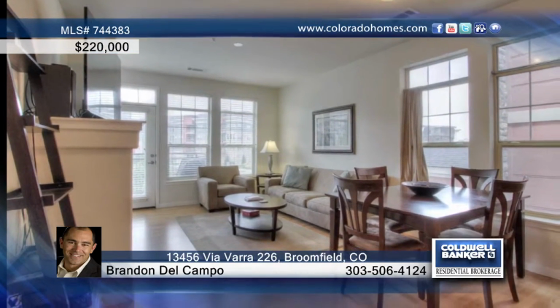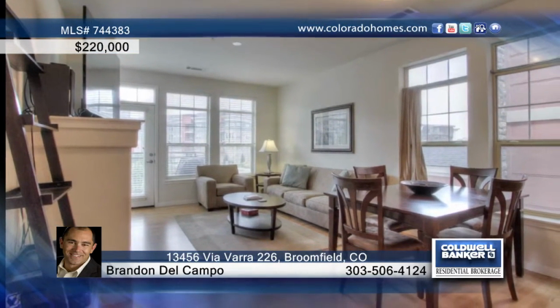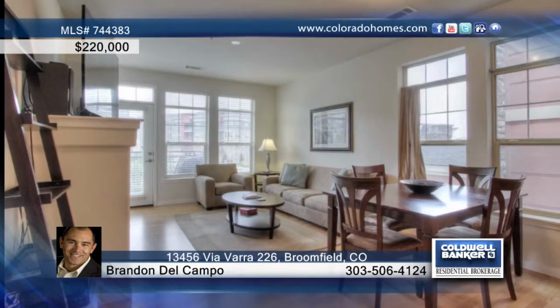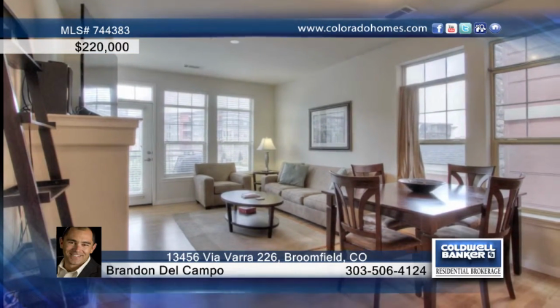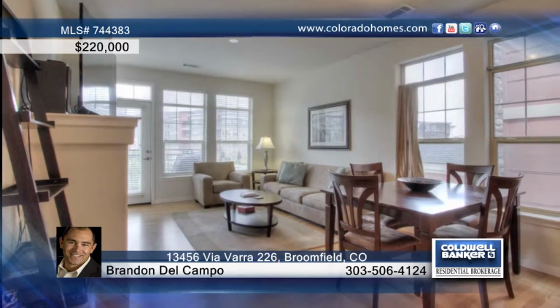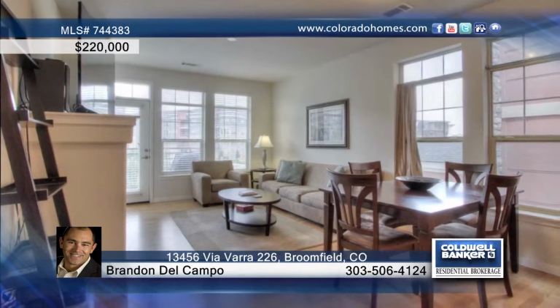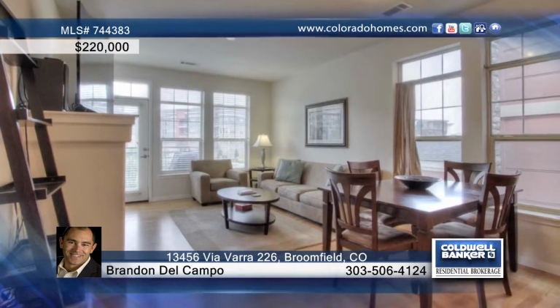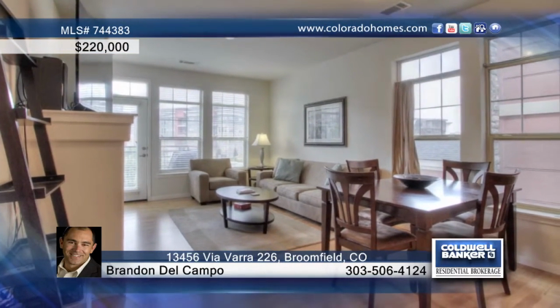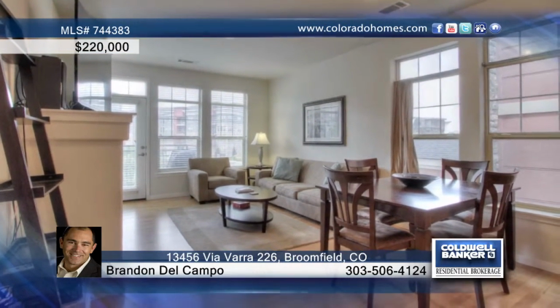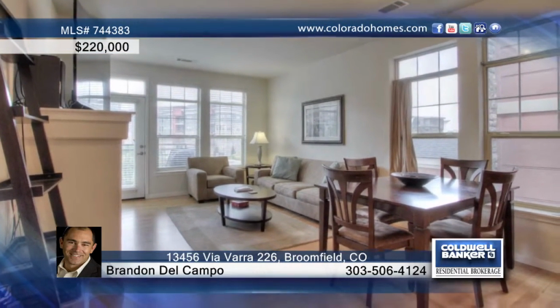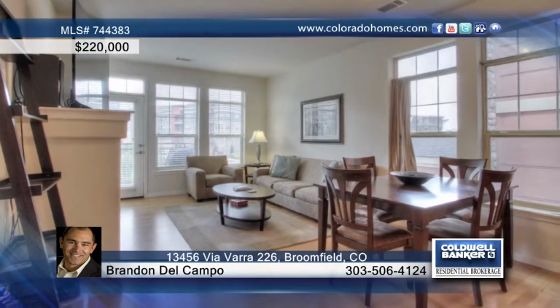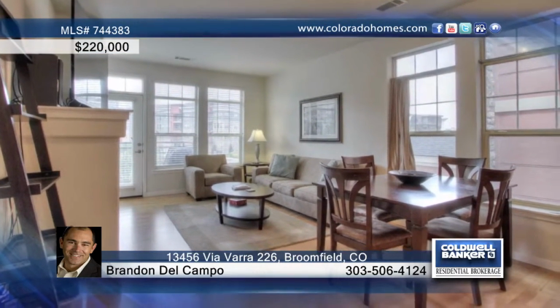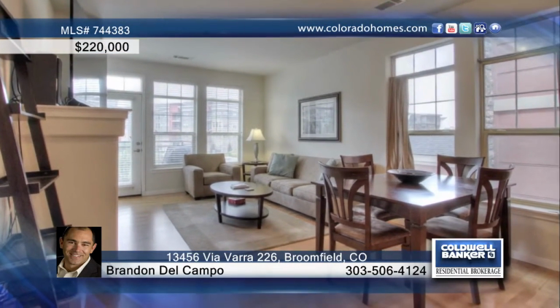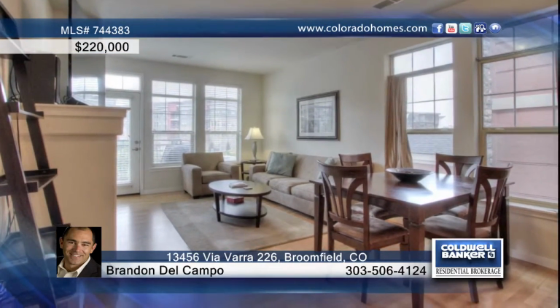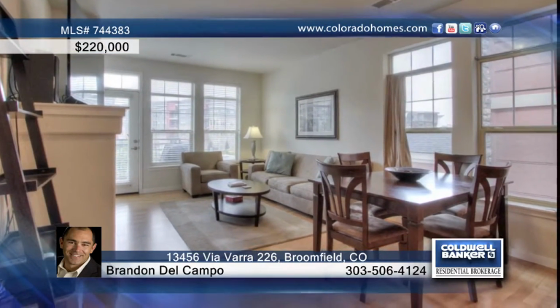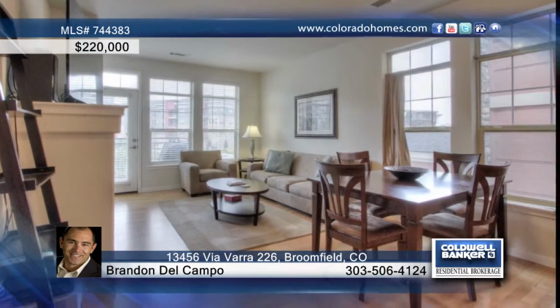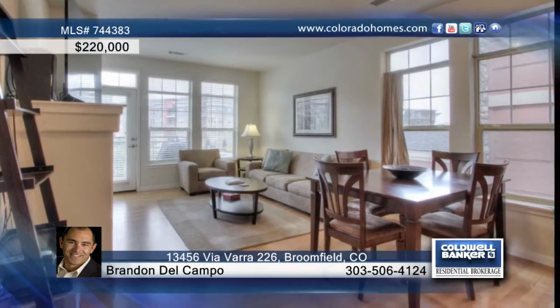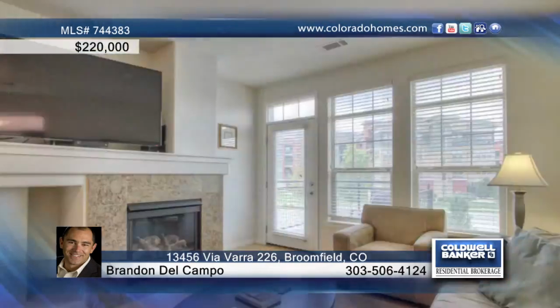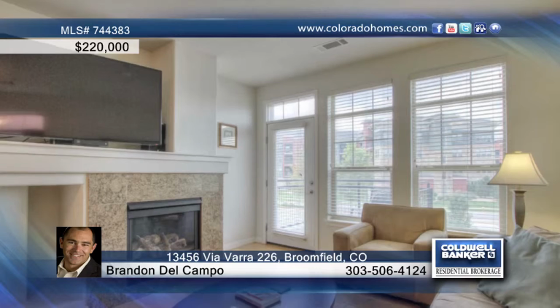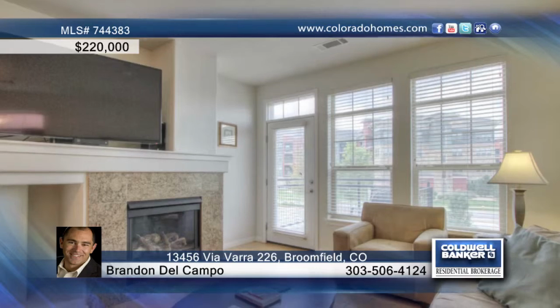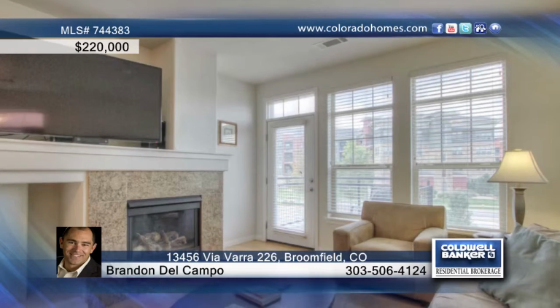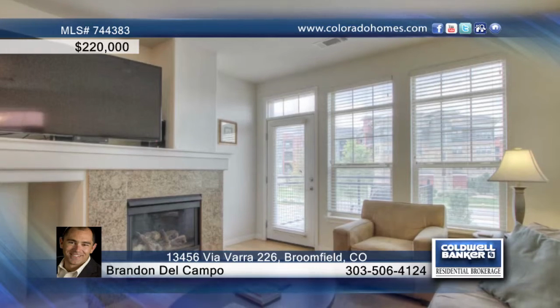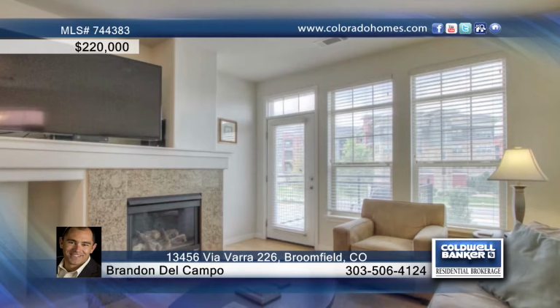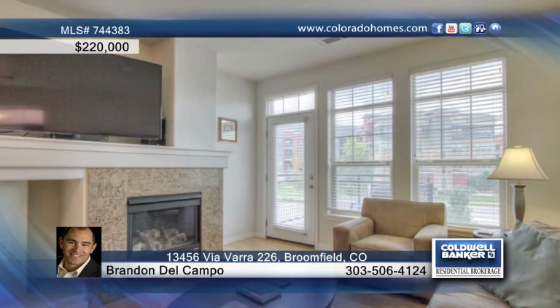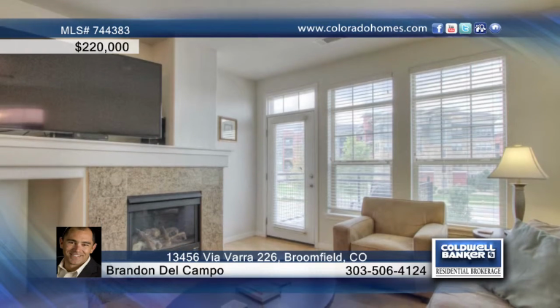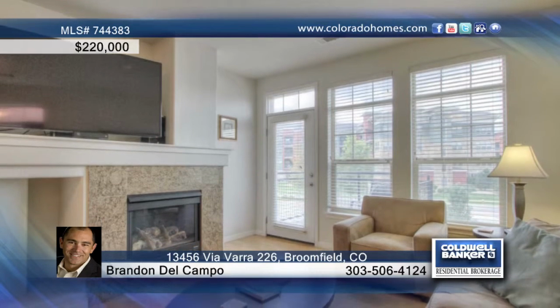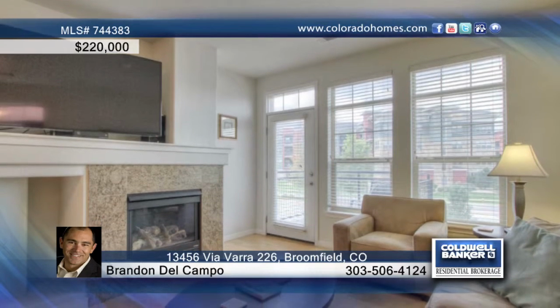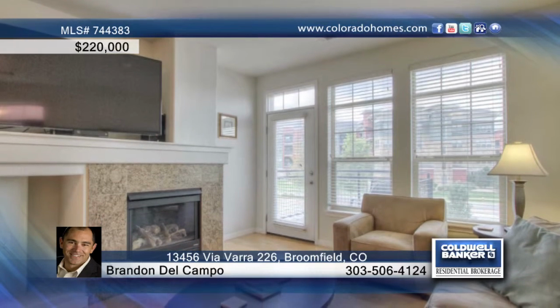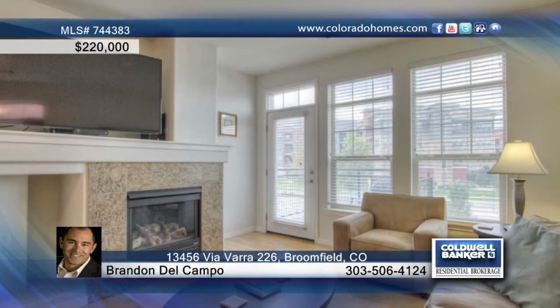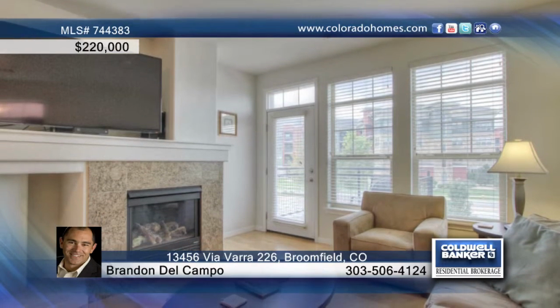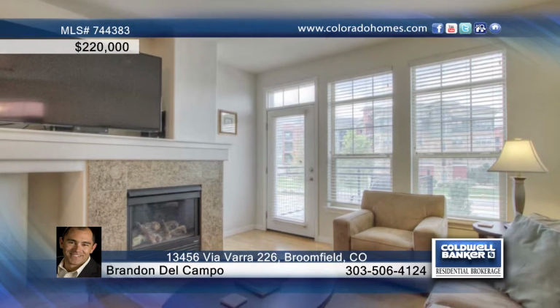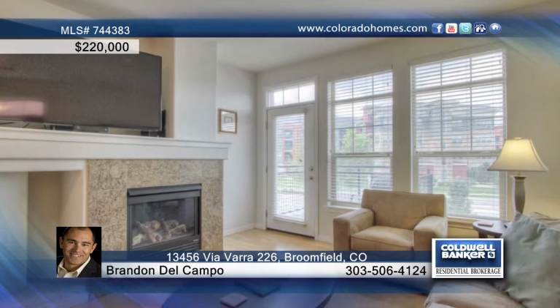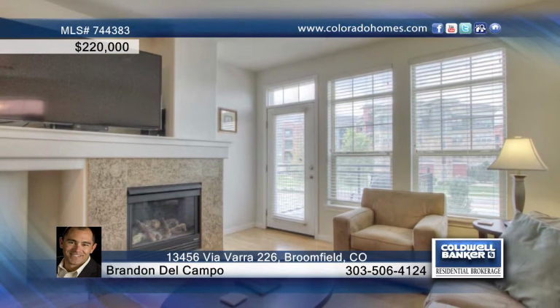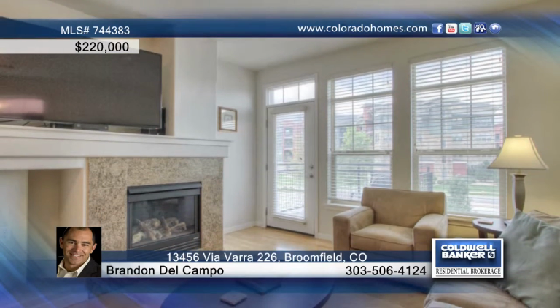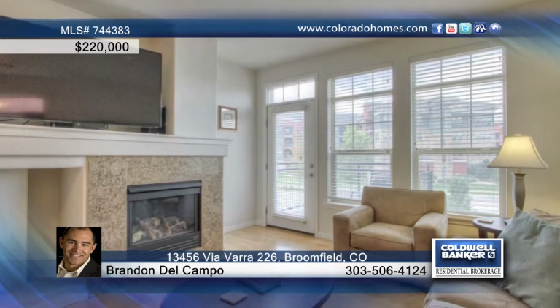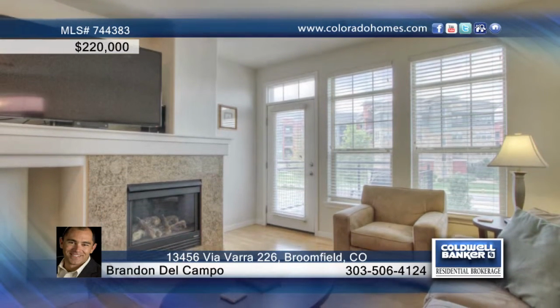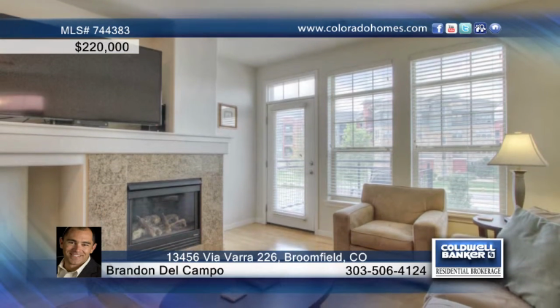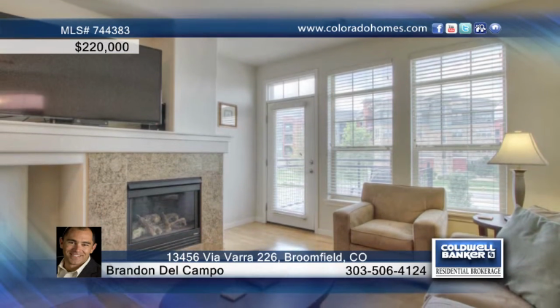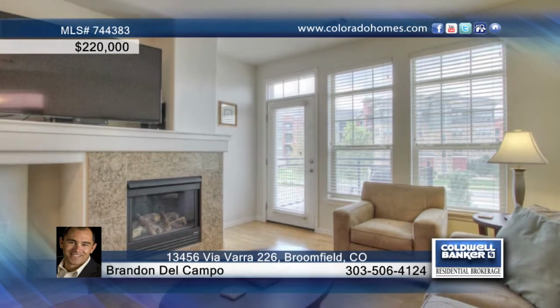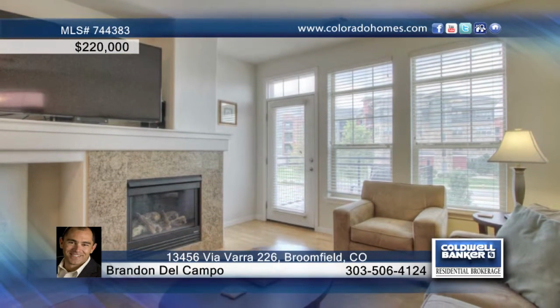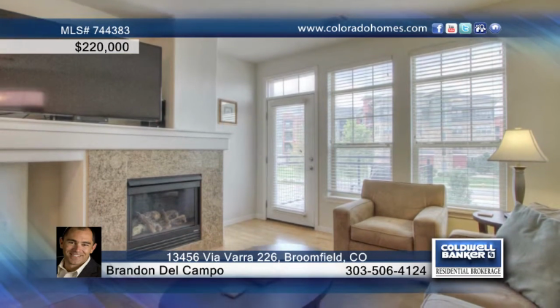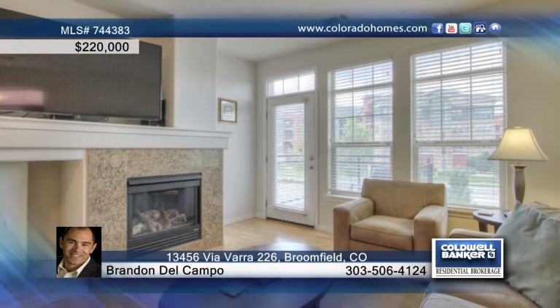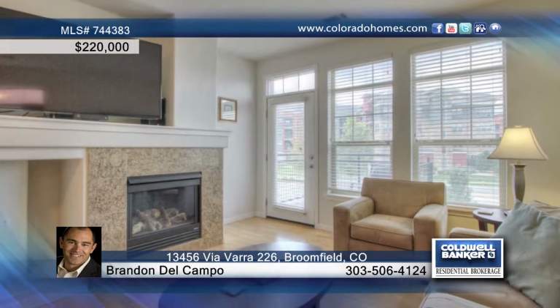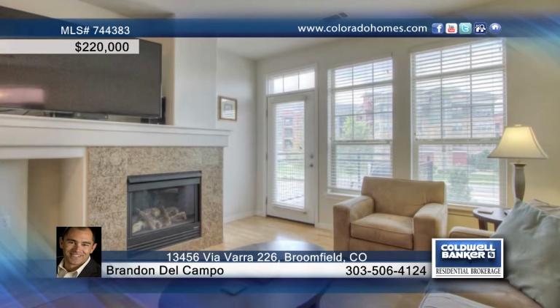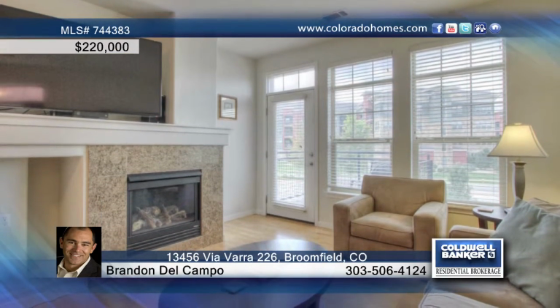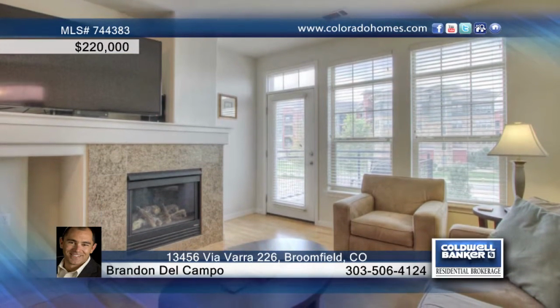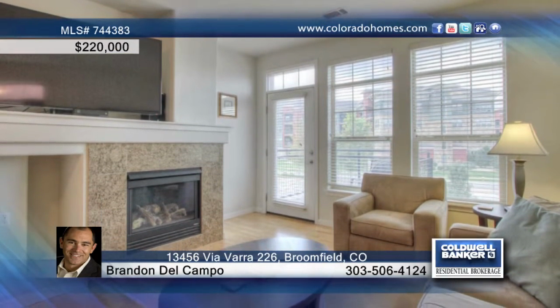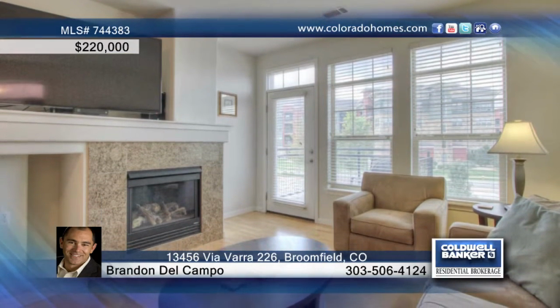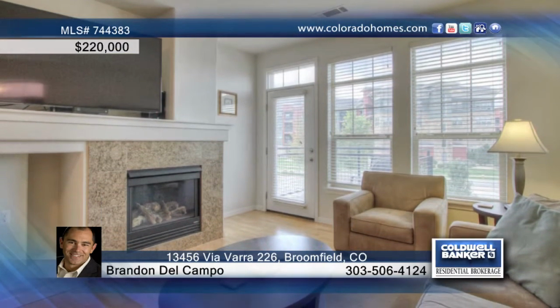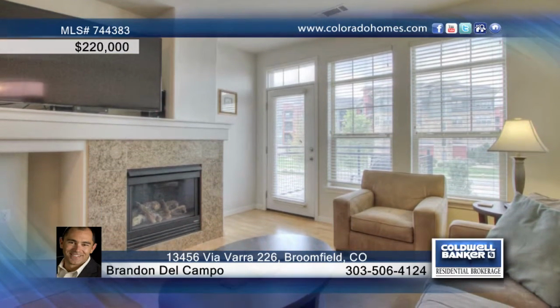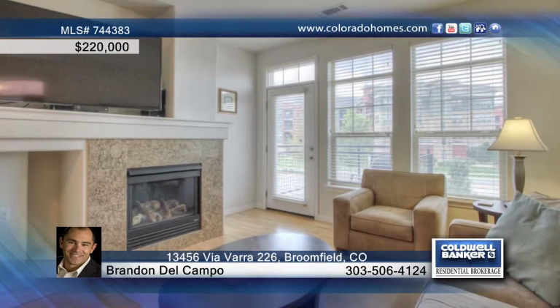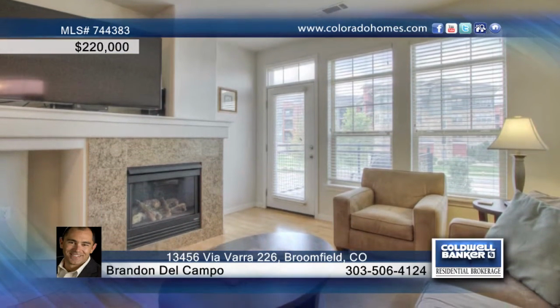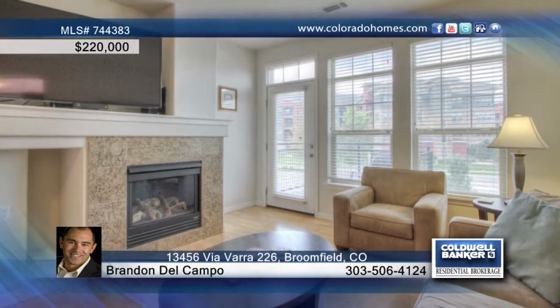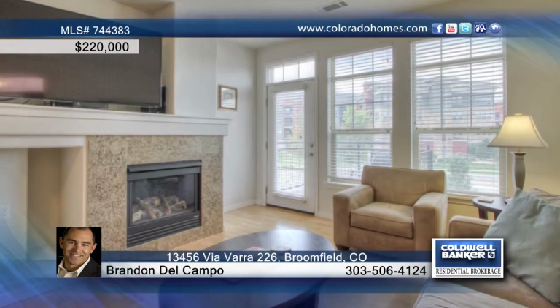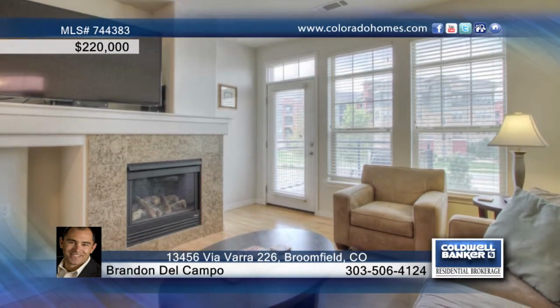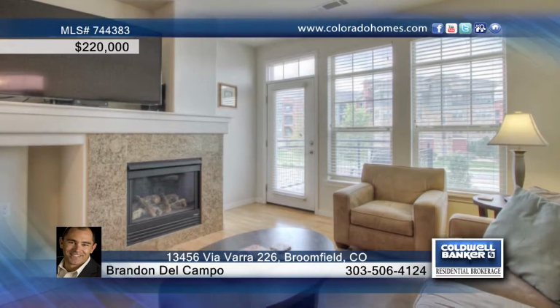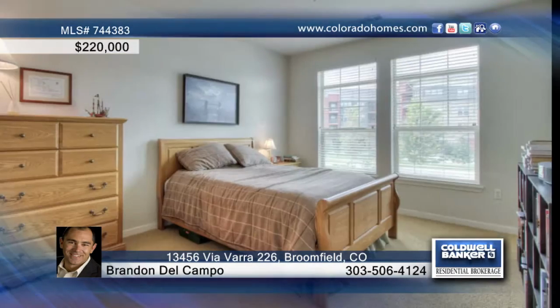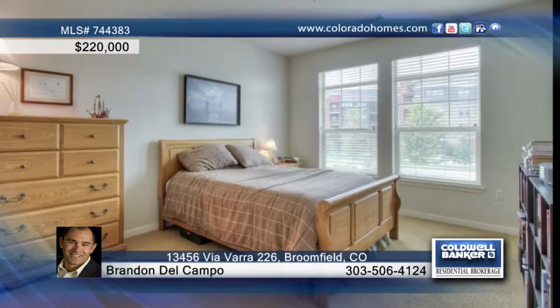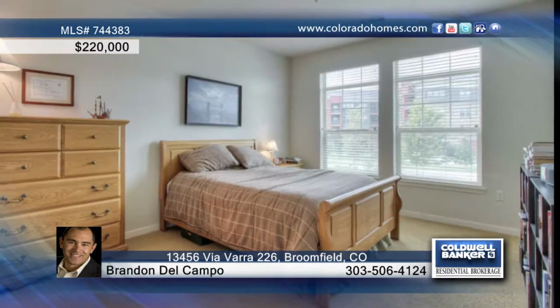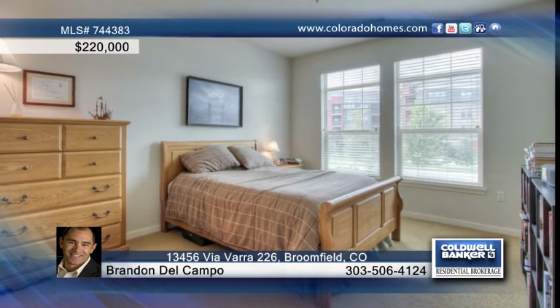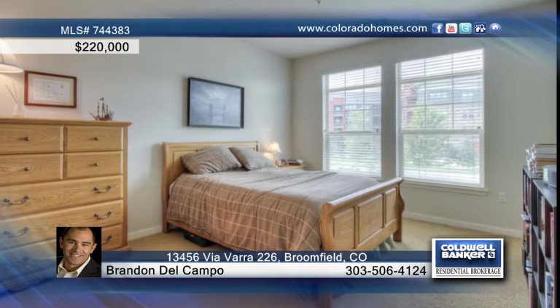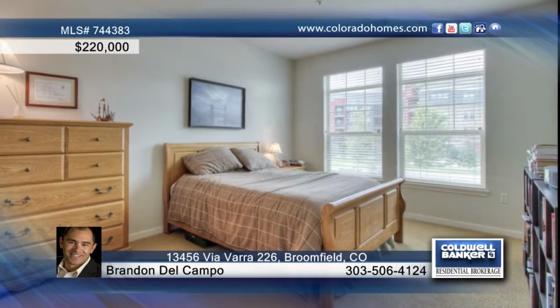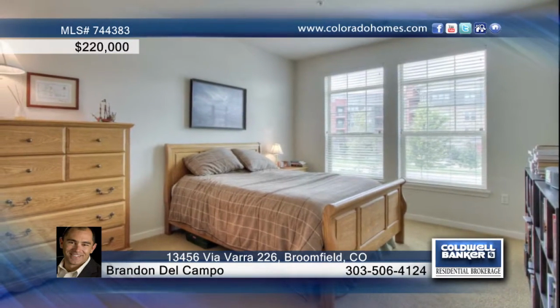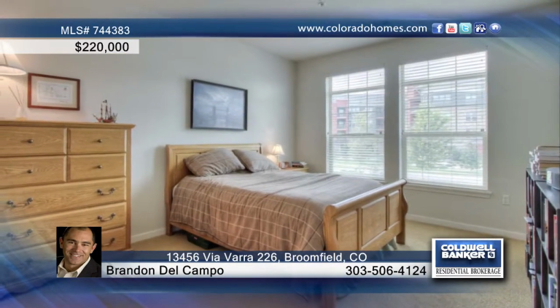There's a pool, exercise room, and clubhouse available, plus it's located close to Boulder, Denver, and the Flatirons Mall.